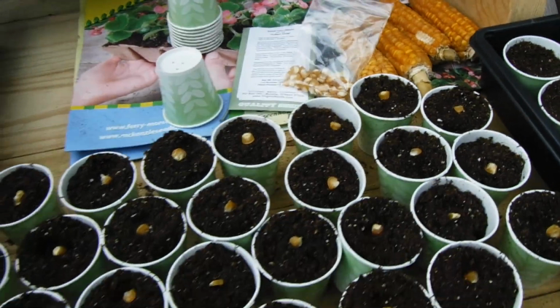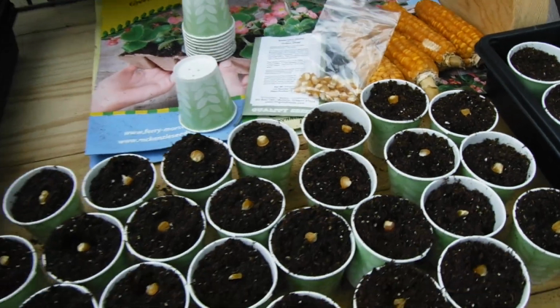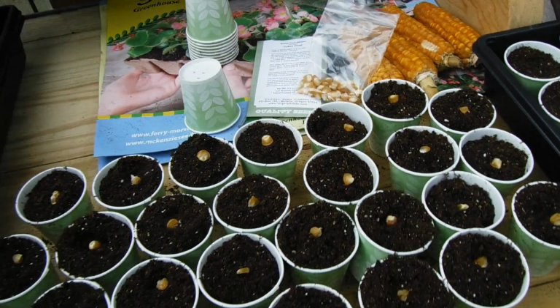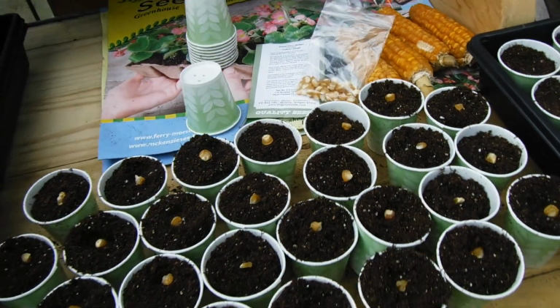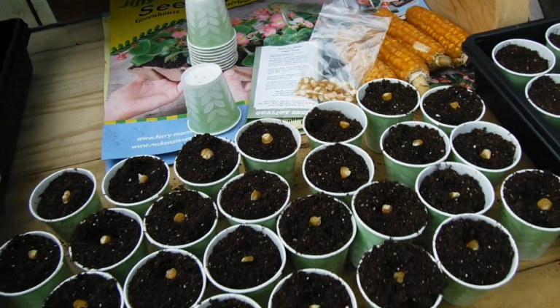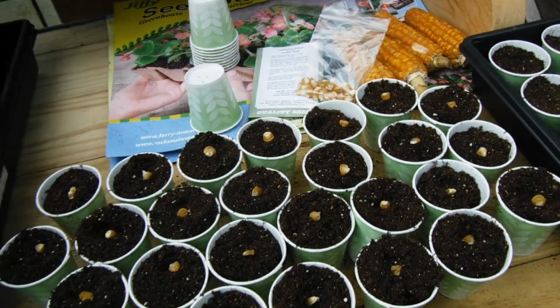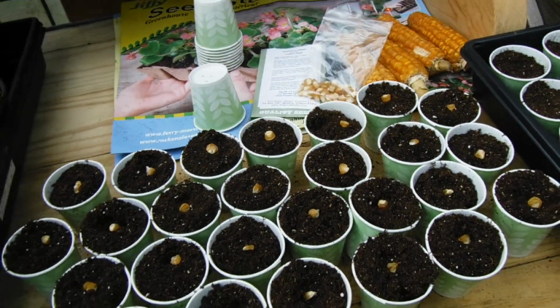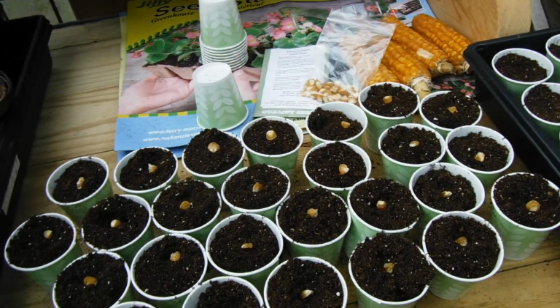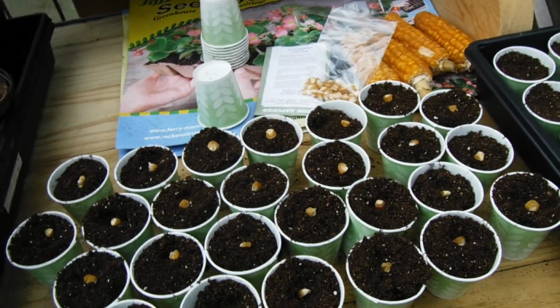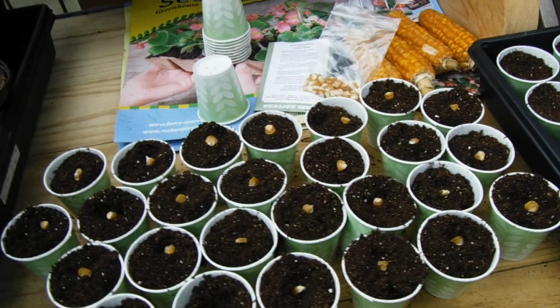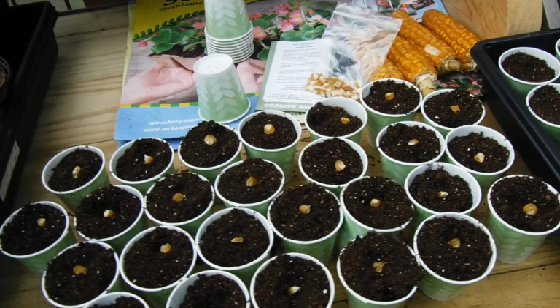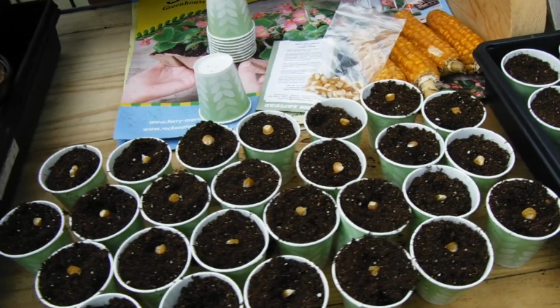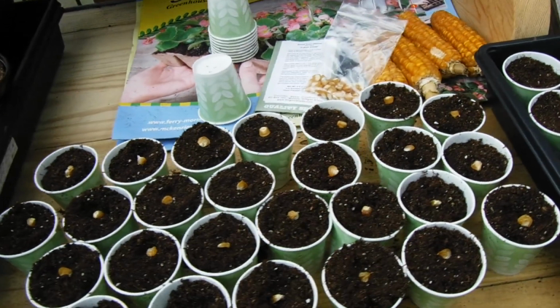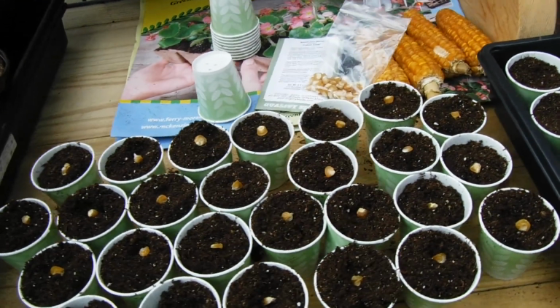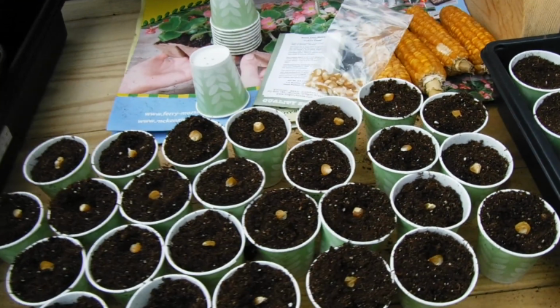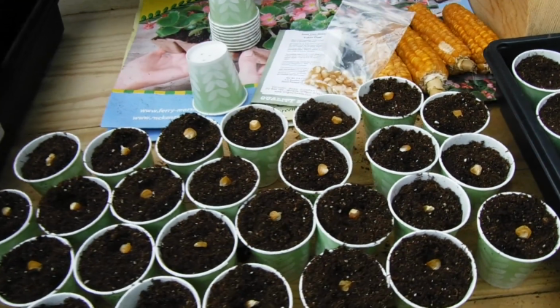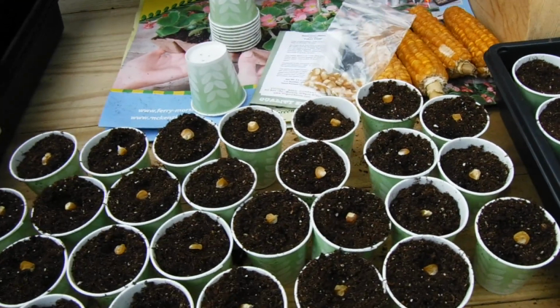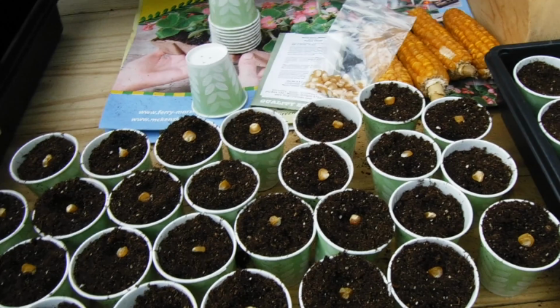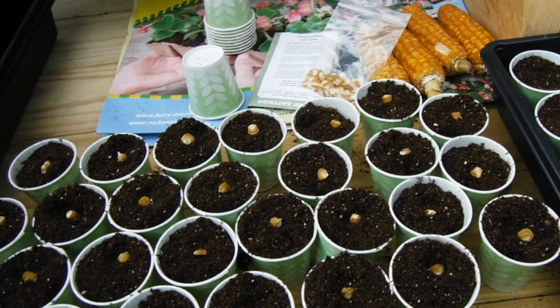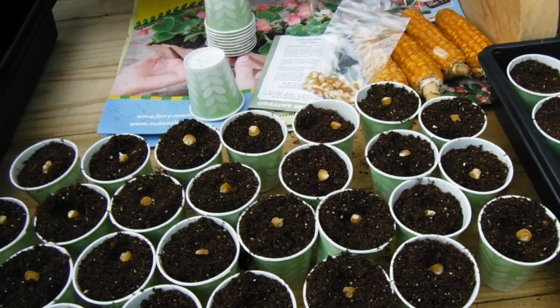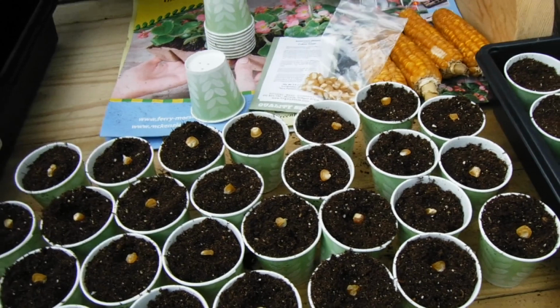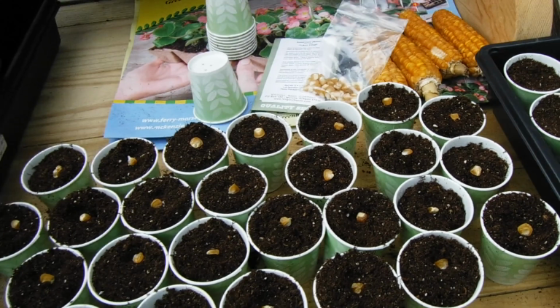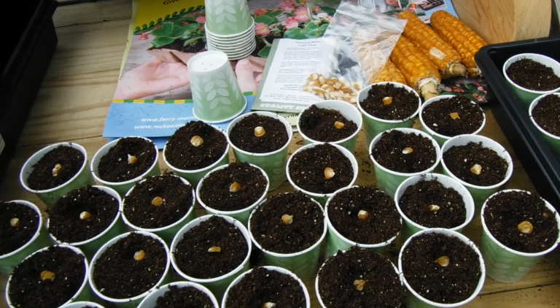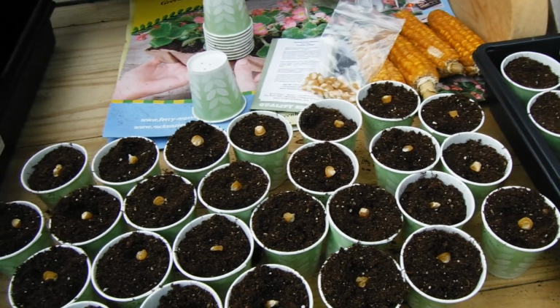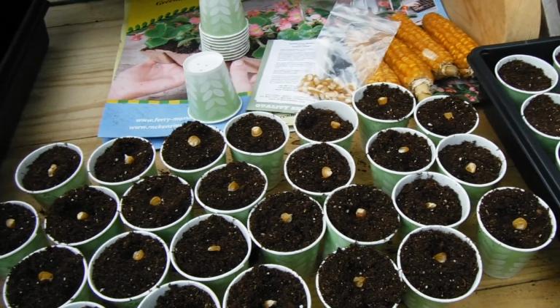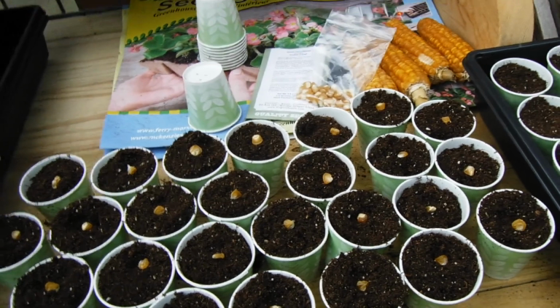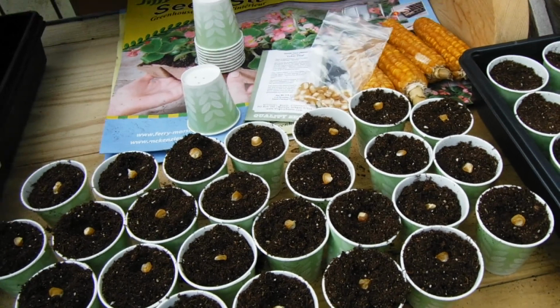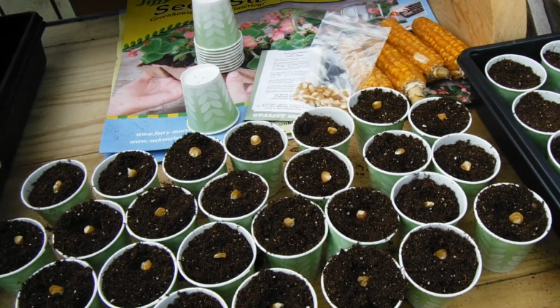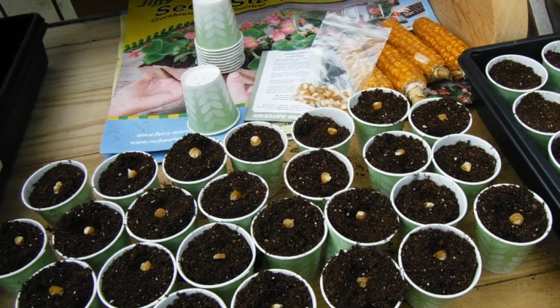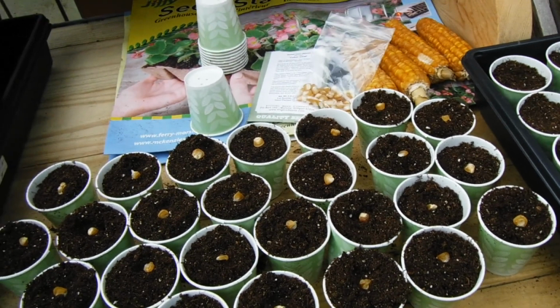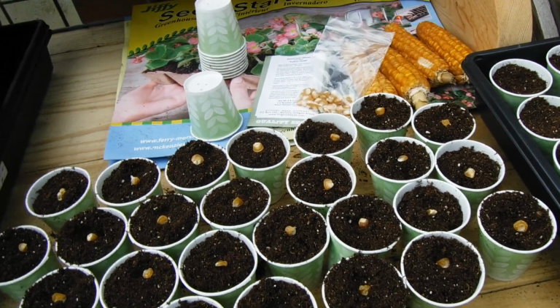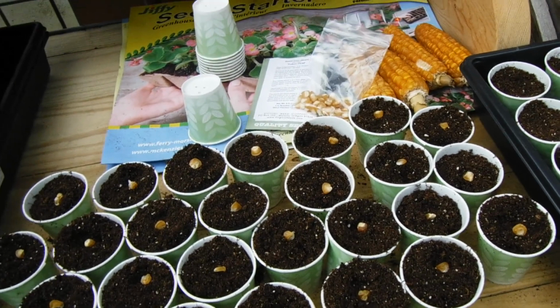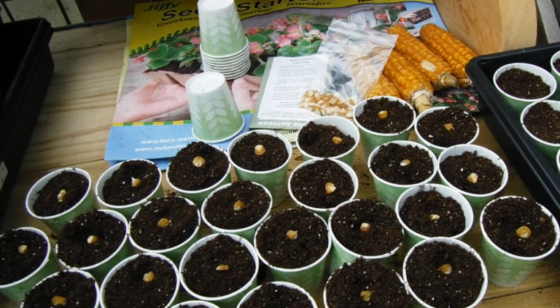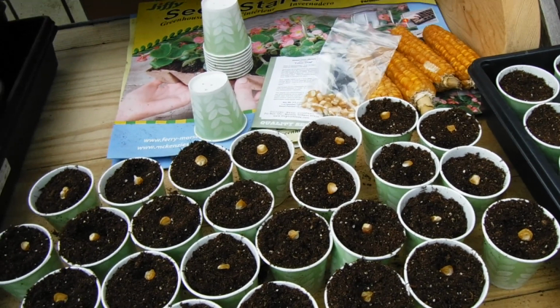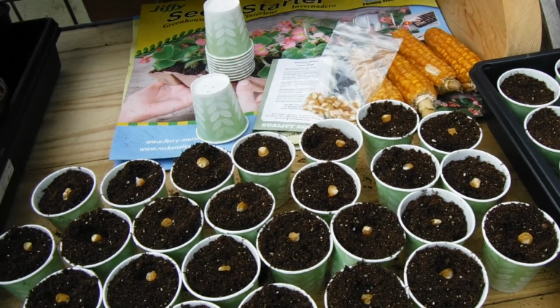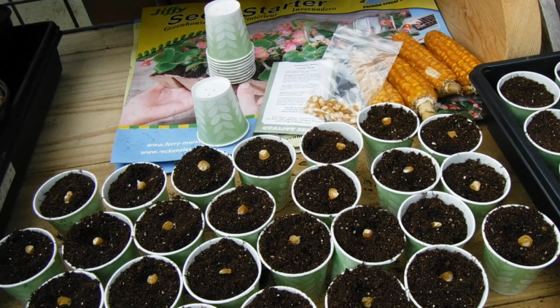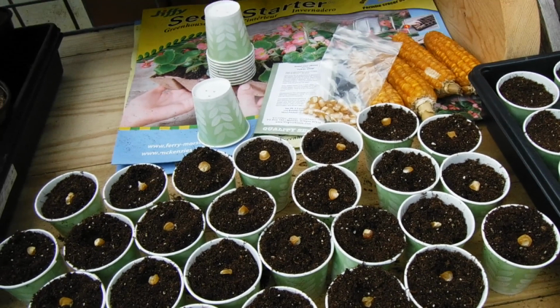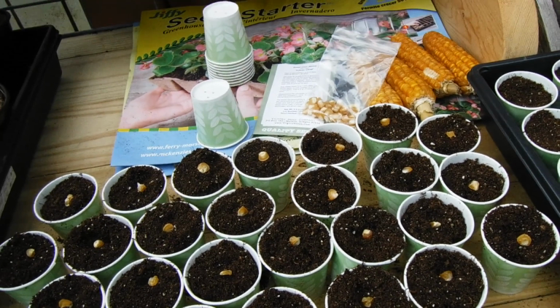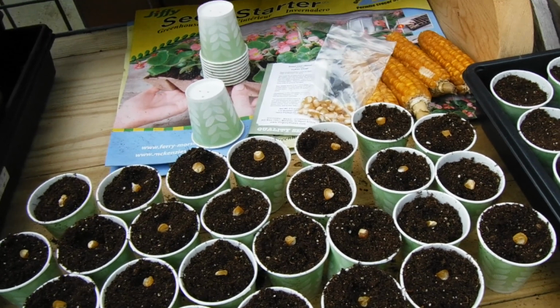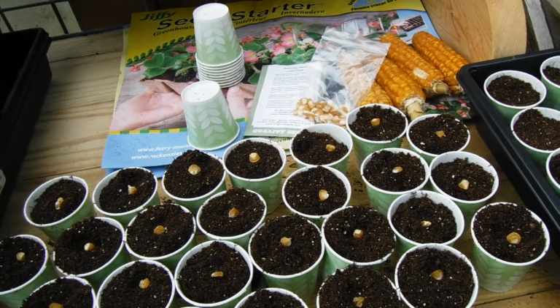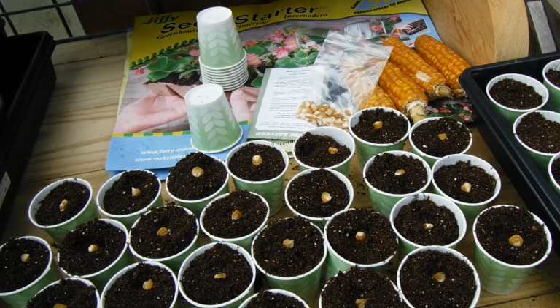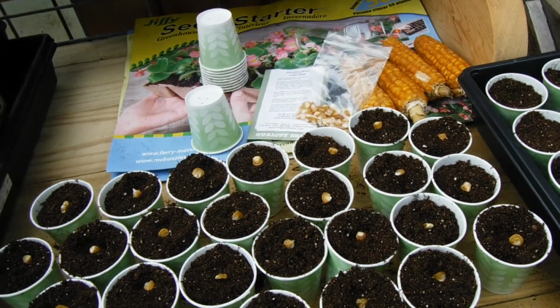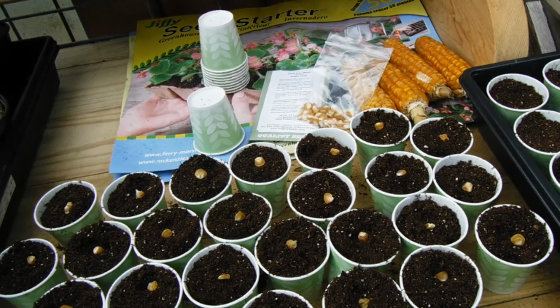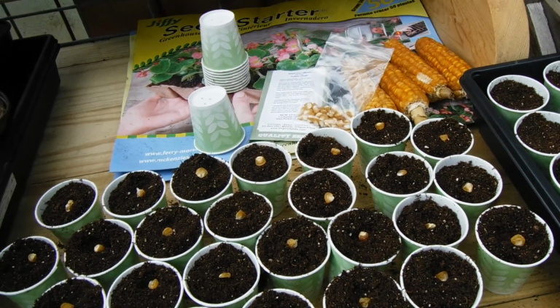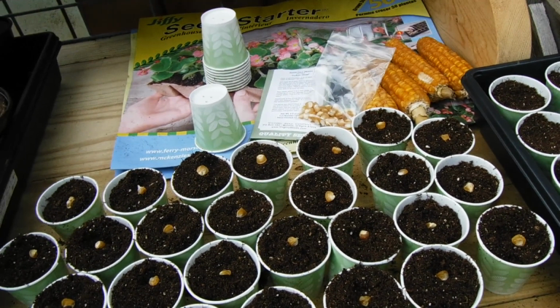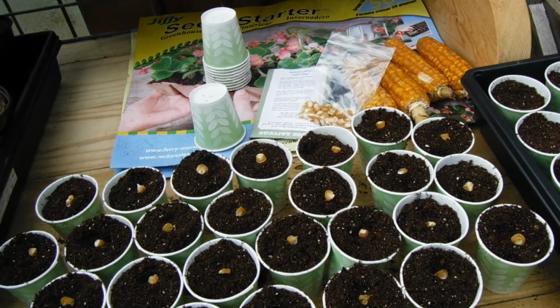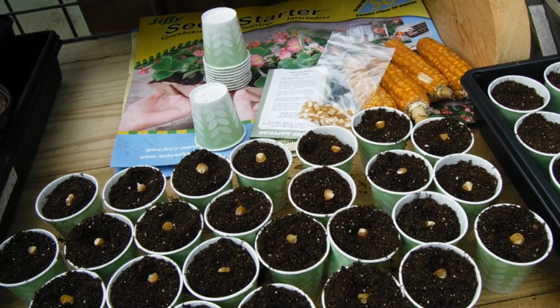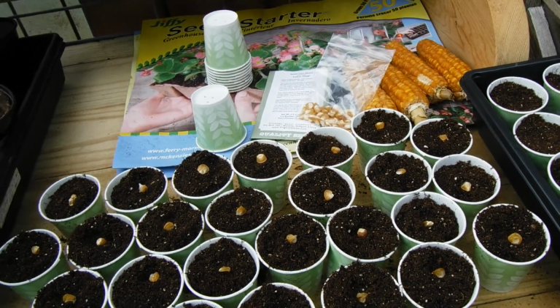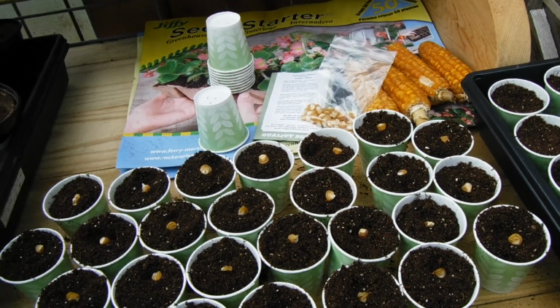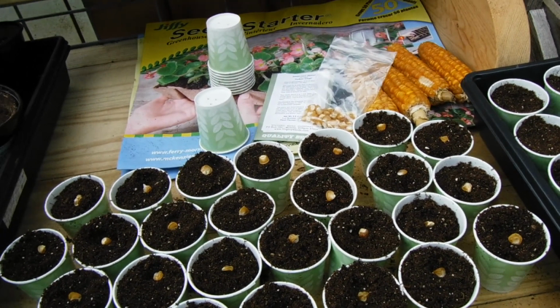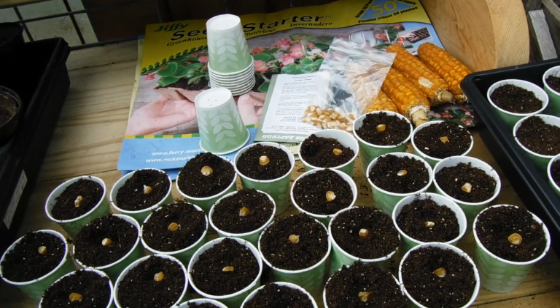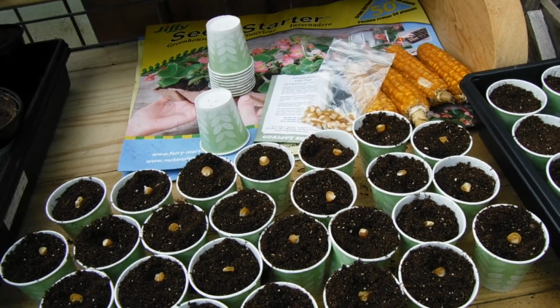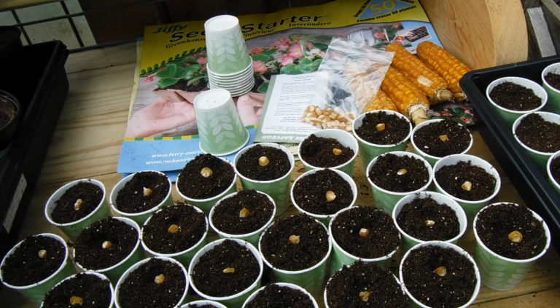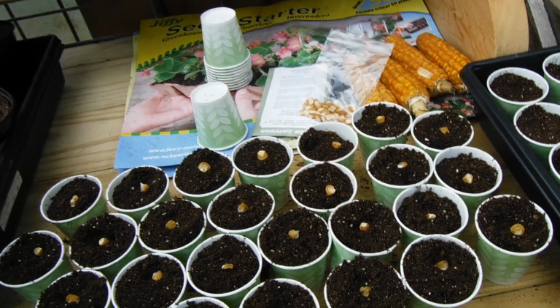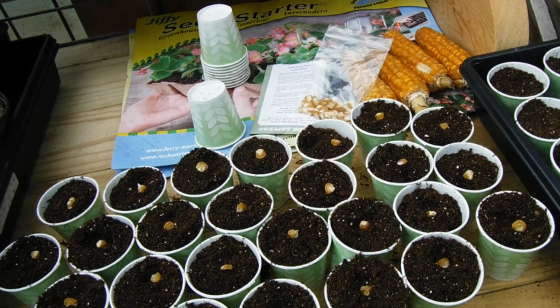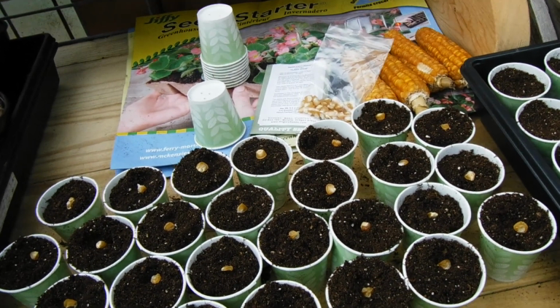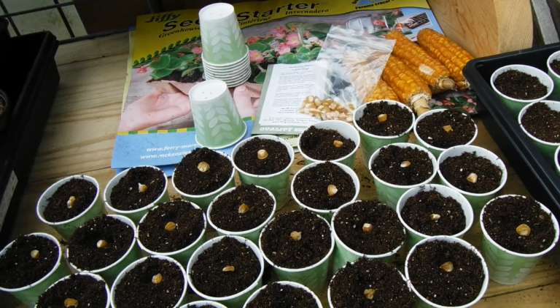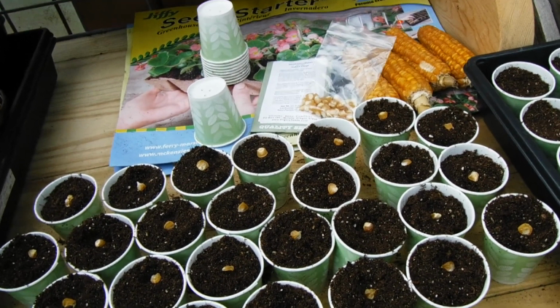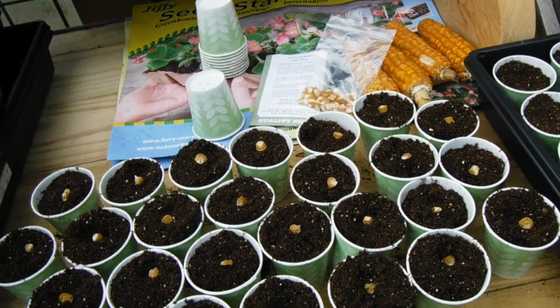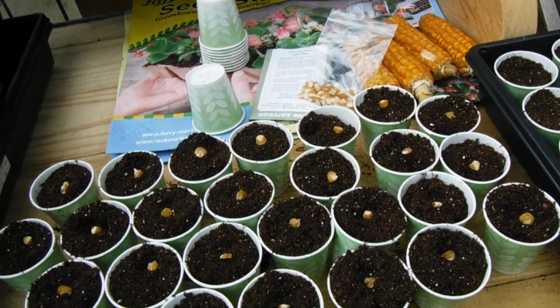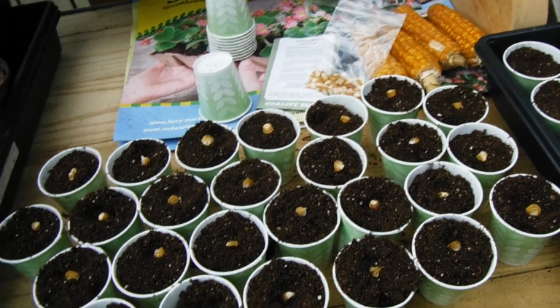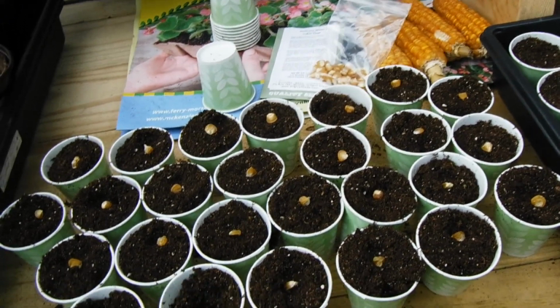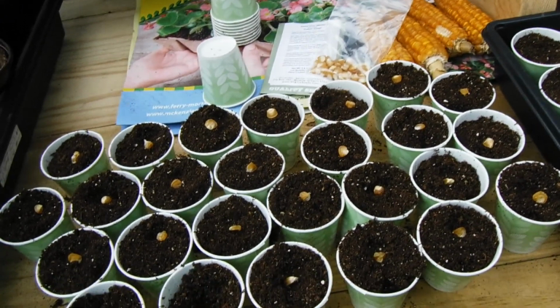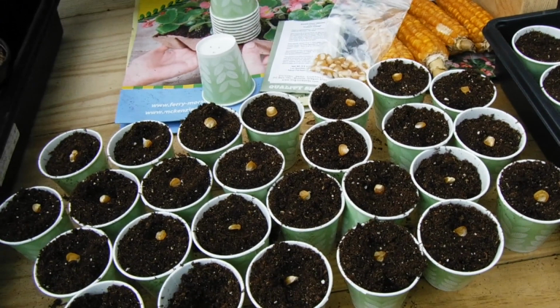Now why would I be planting corn? Everyone knows you can direct seed your corn in your garden. You don't have to start it.